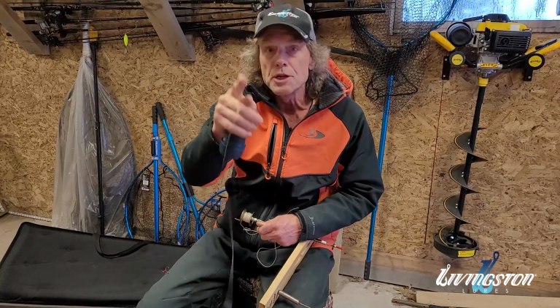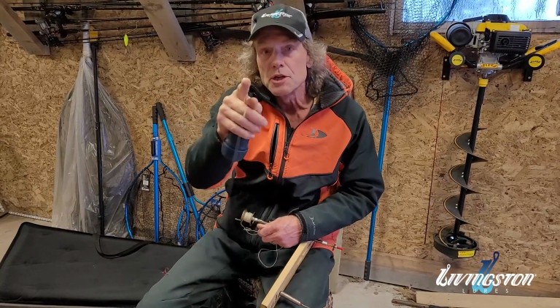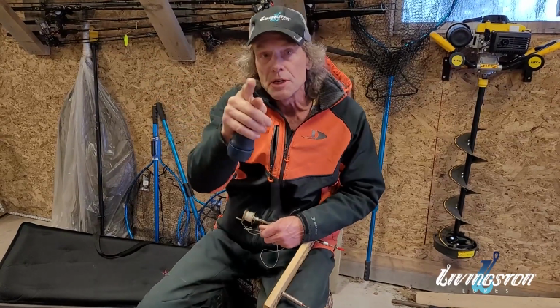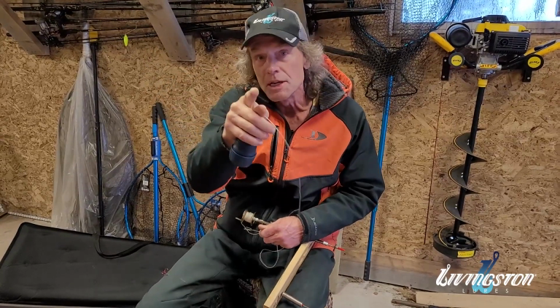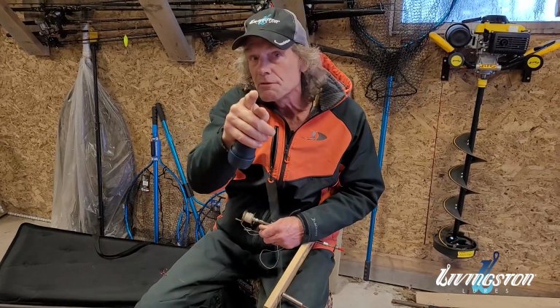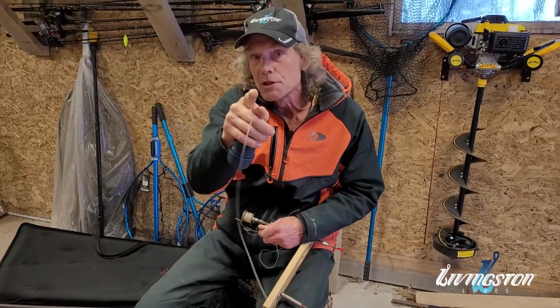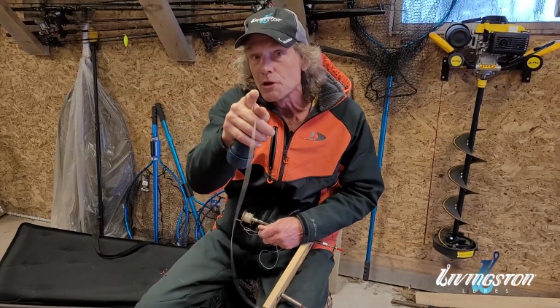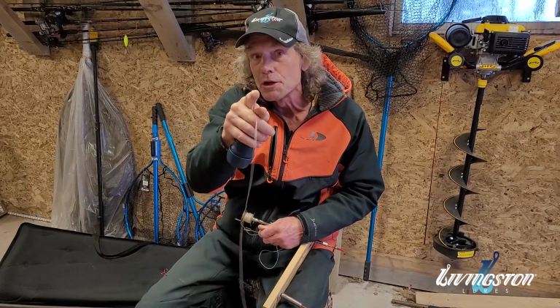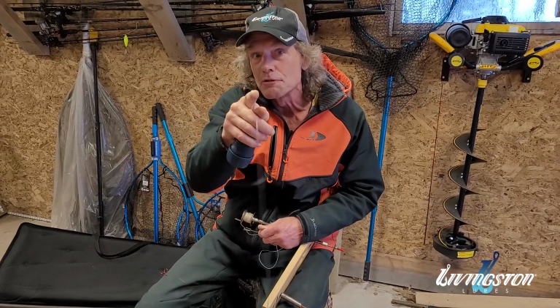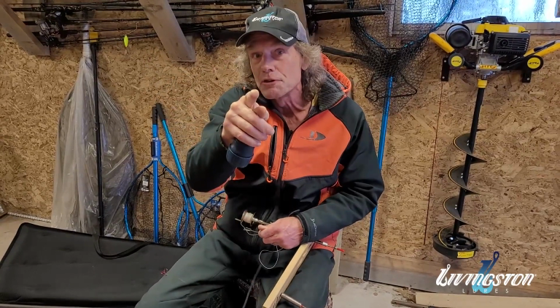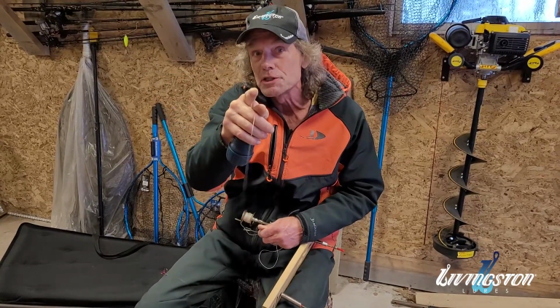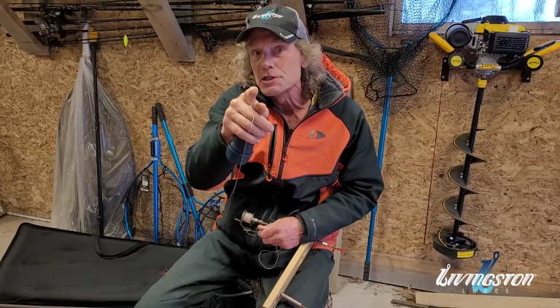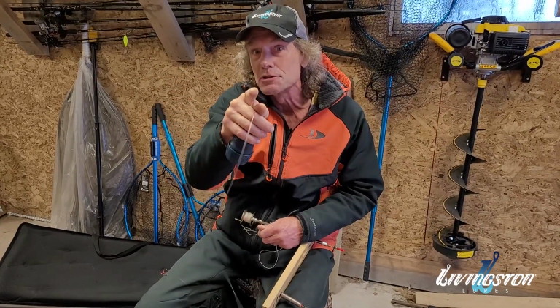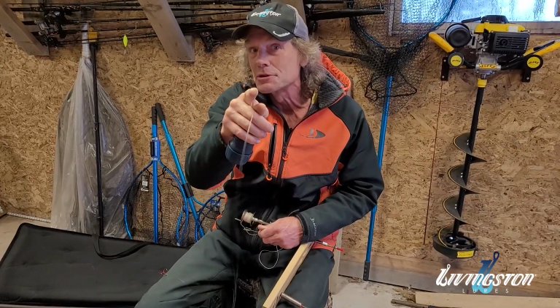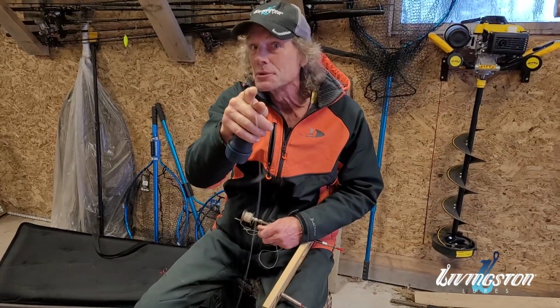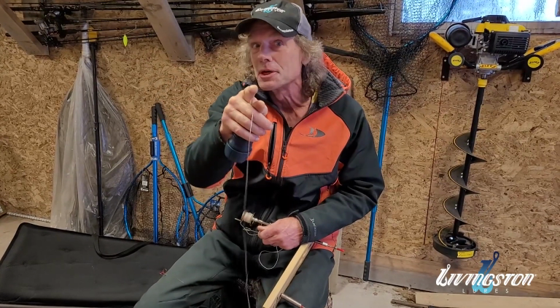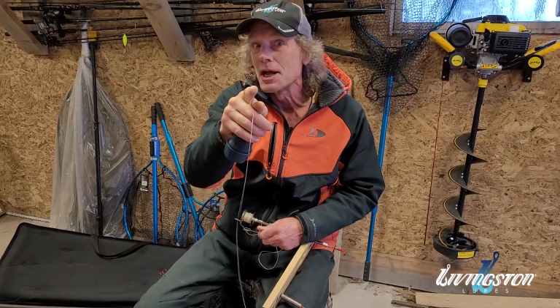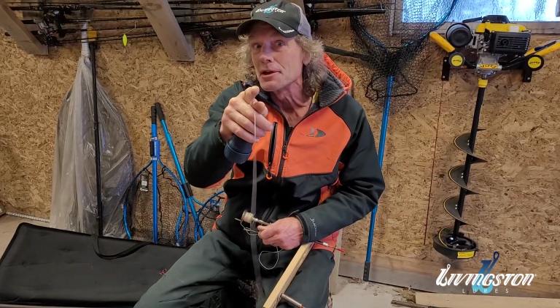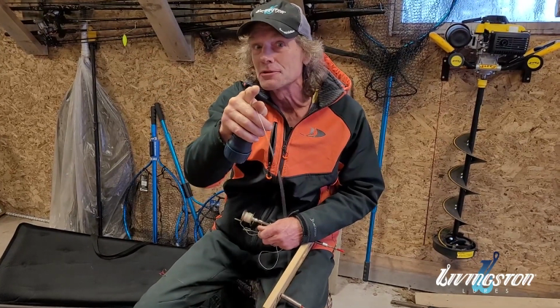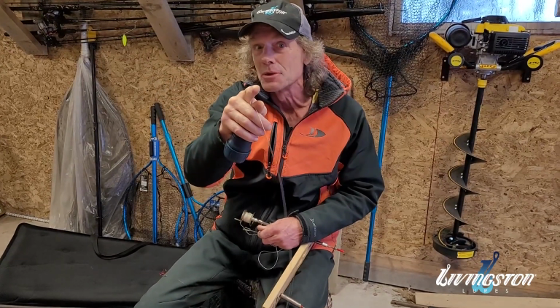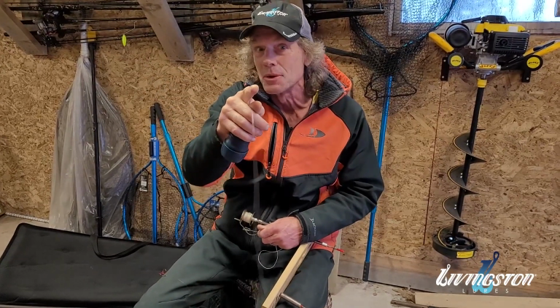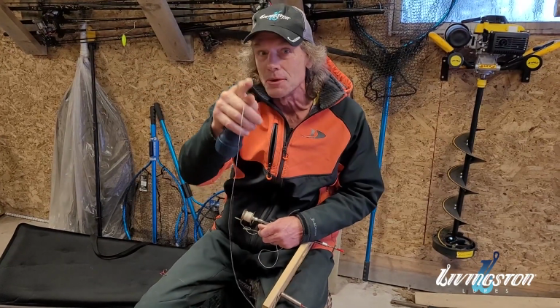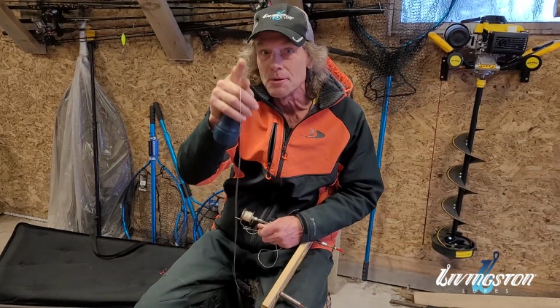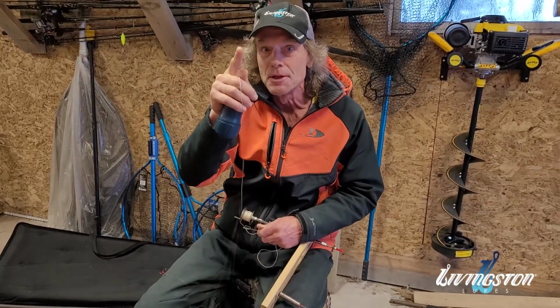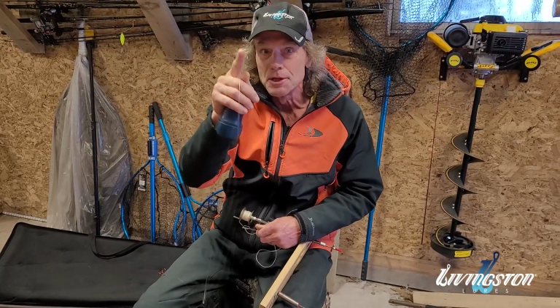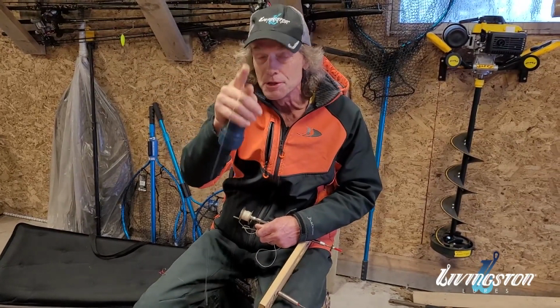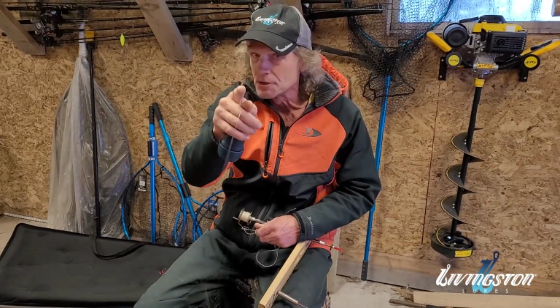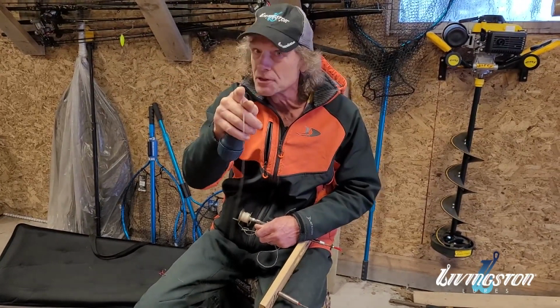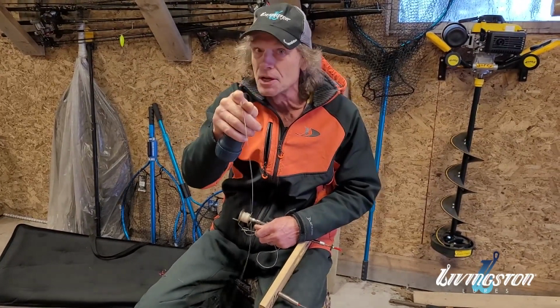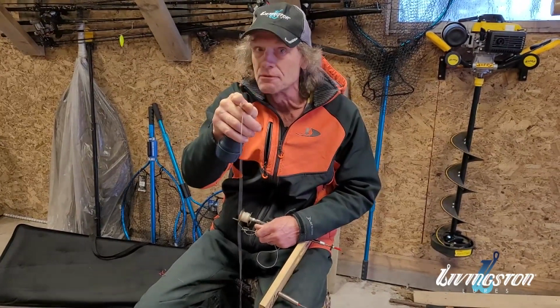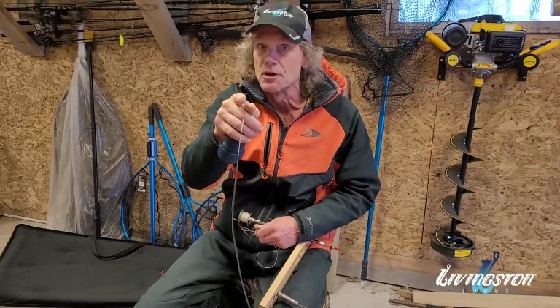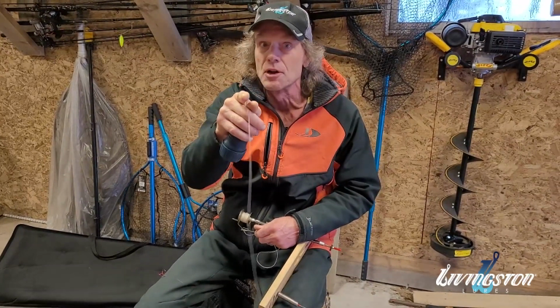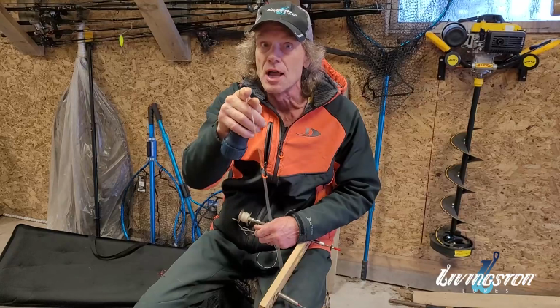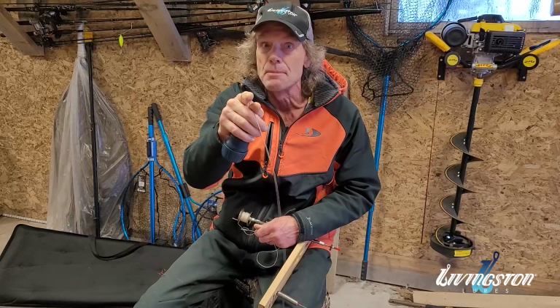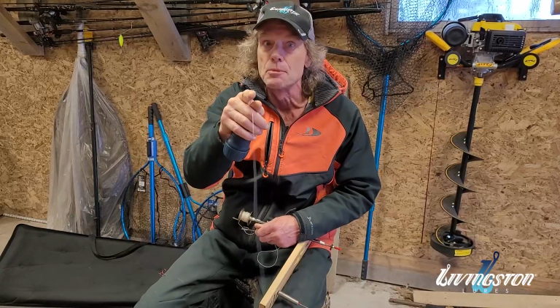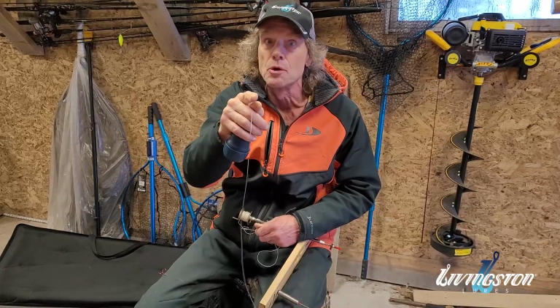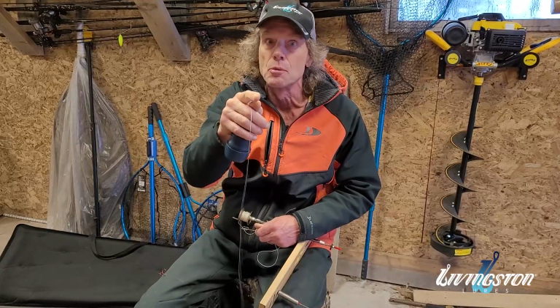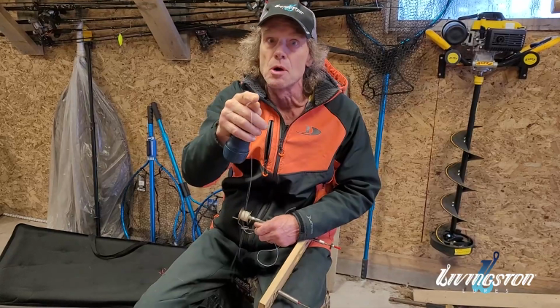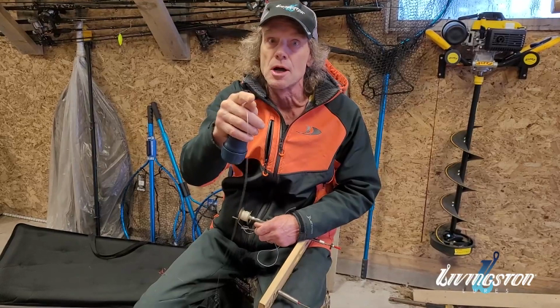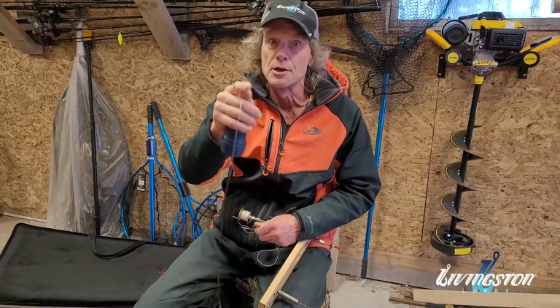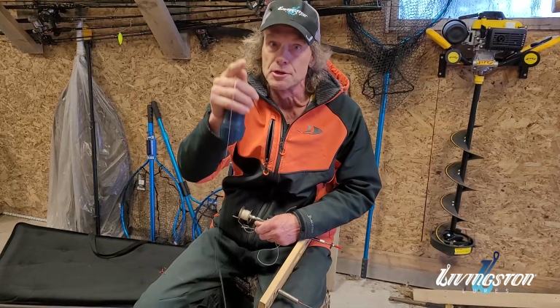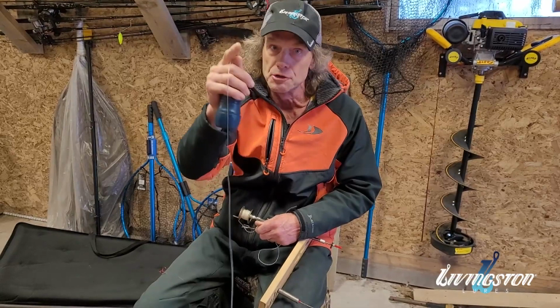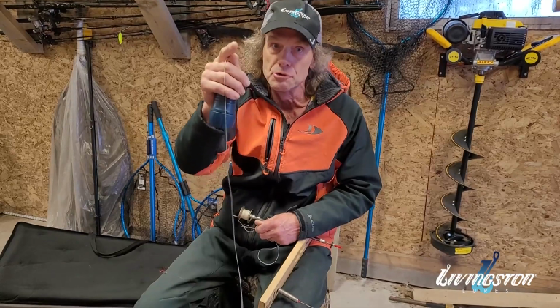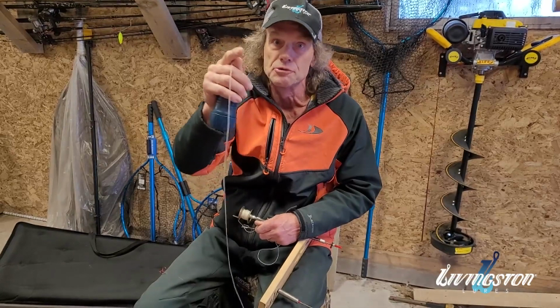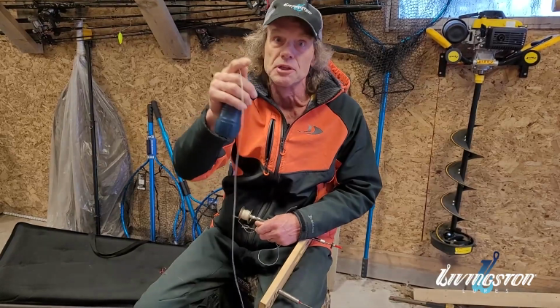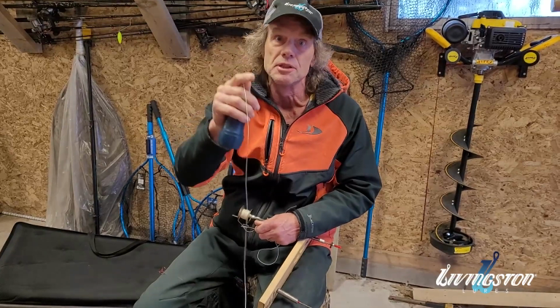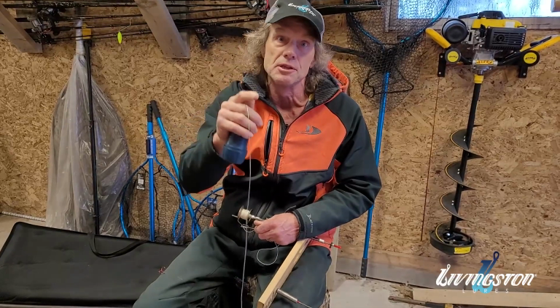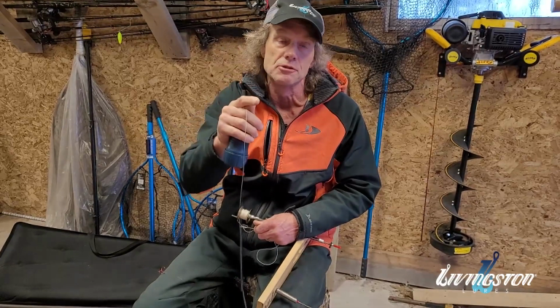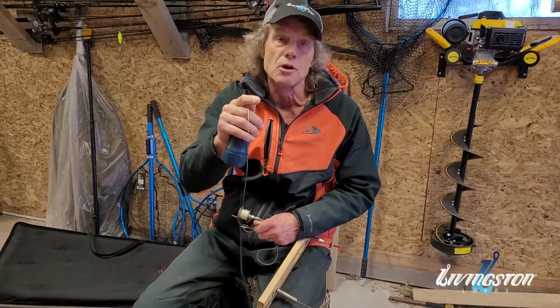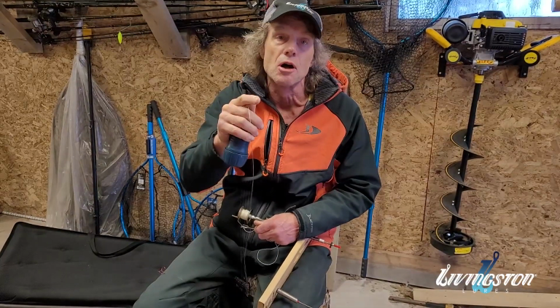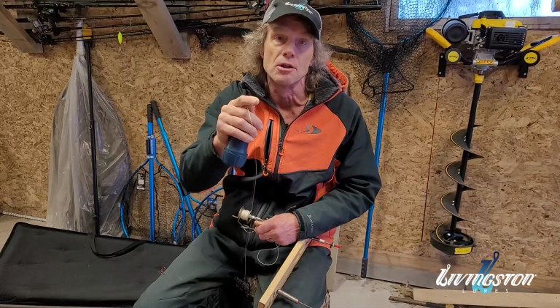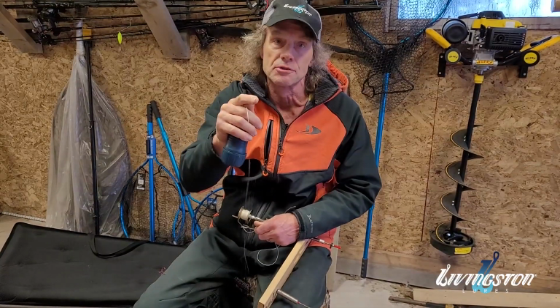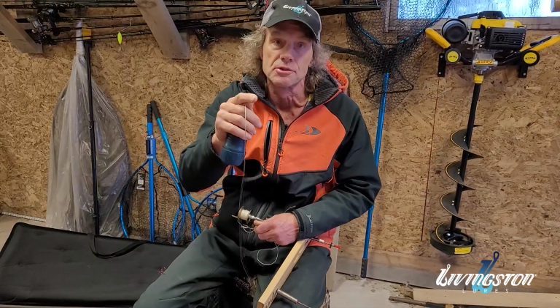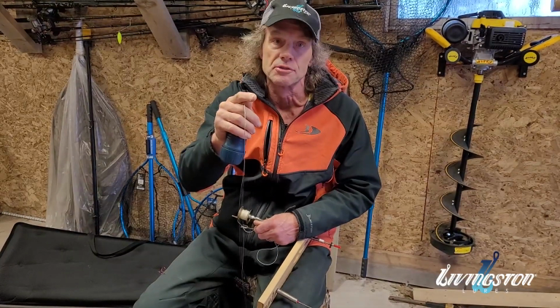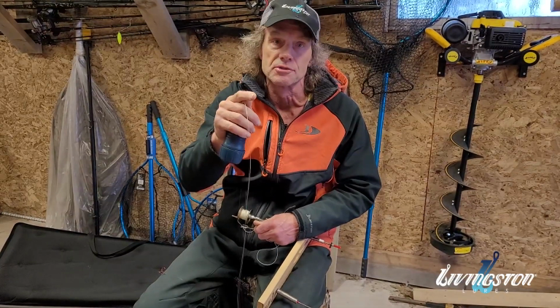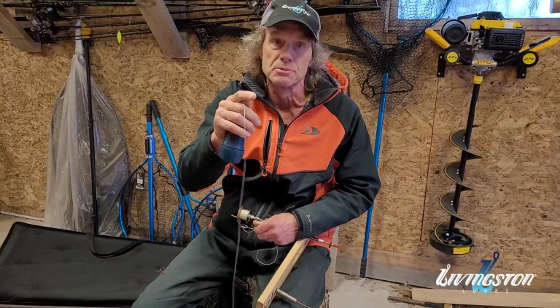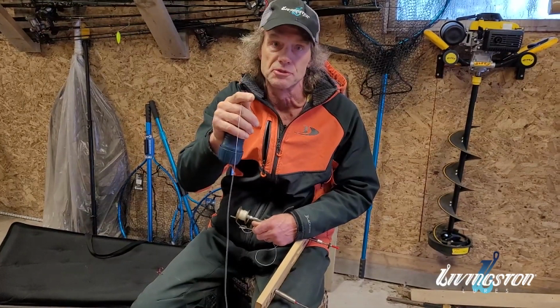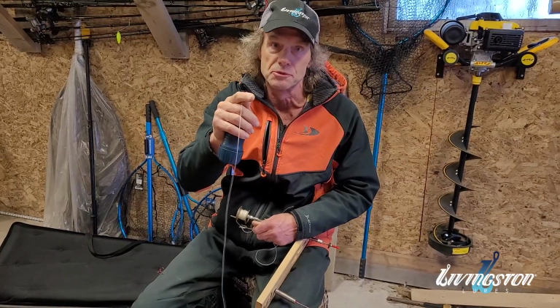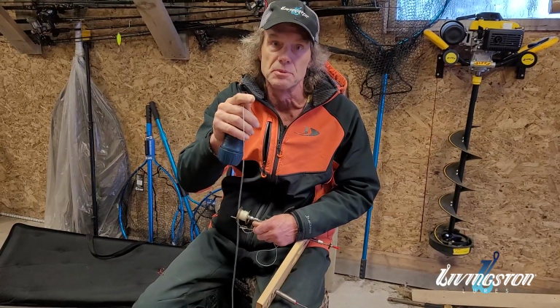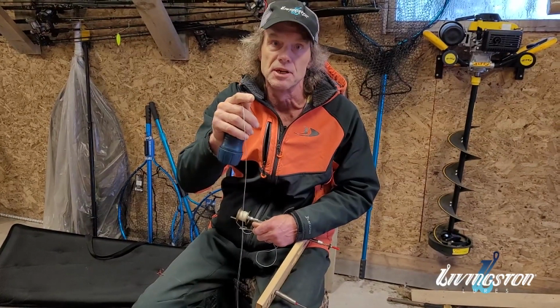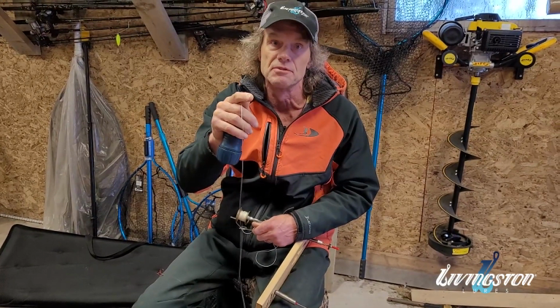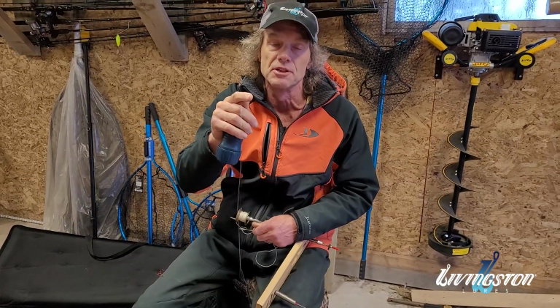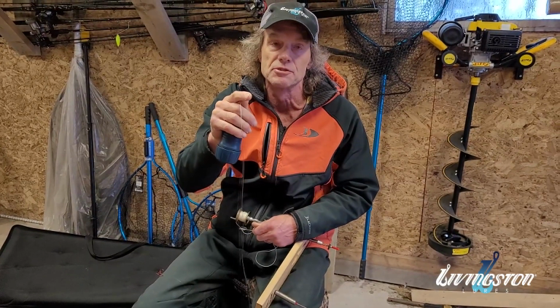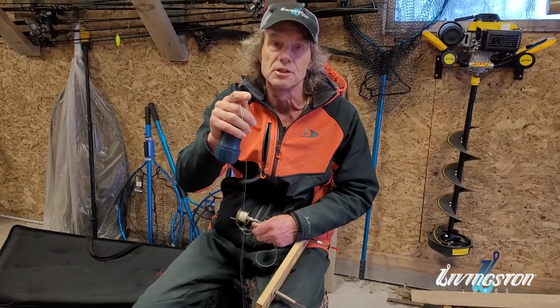Even though you're fishing through an ice hole, you'll cover a lot more water using these call systems from Livingston Lures.